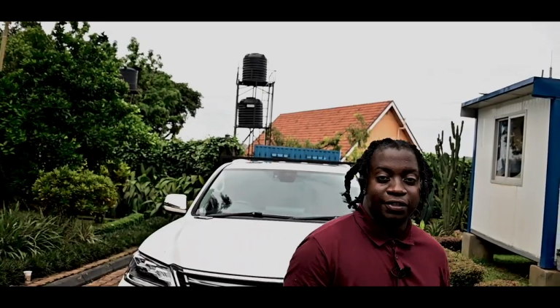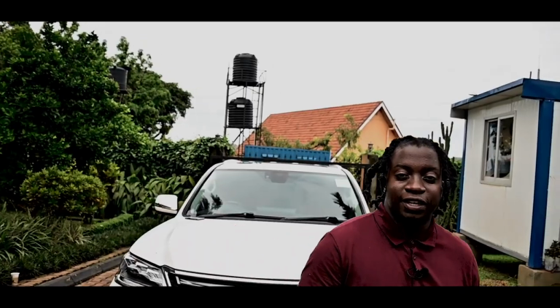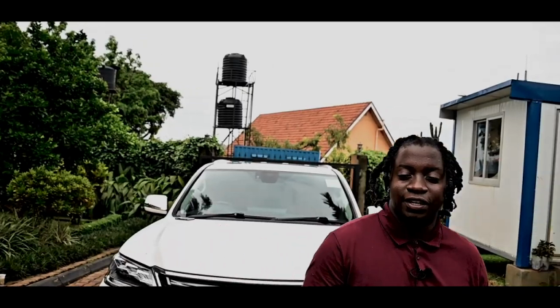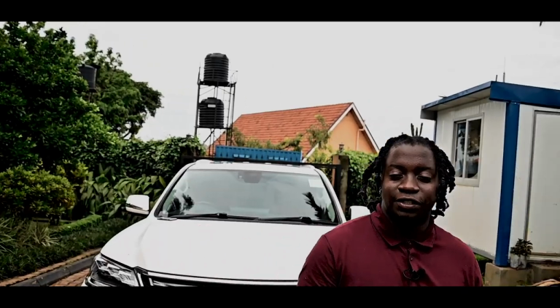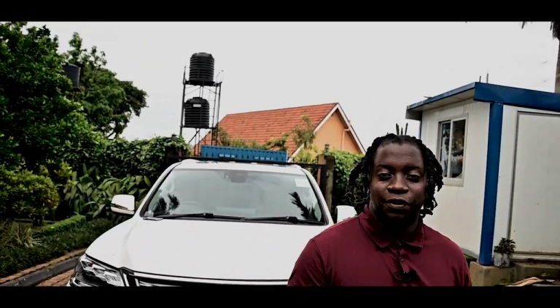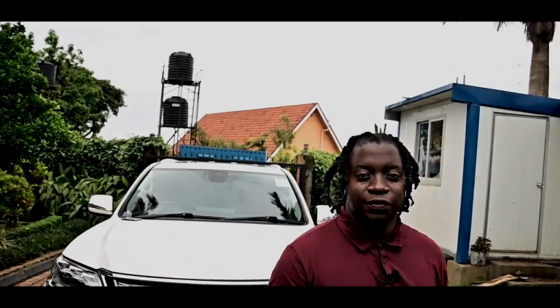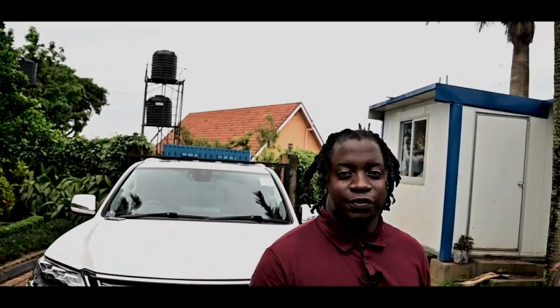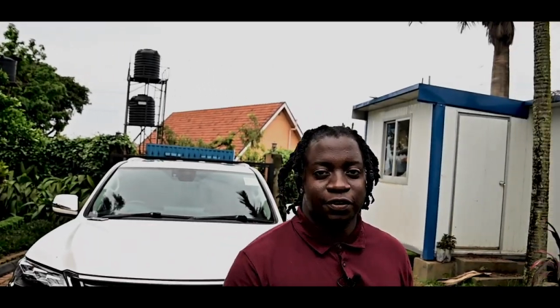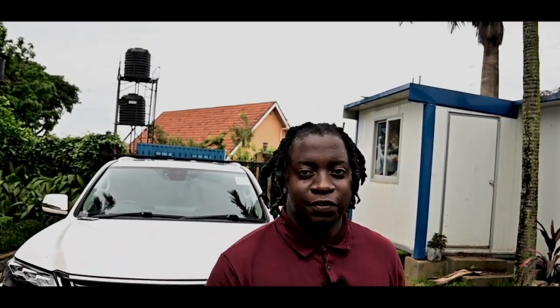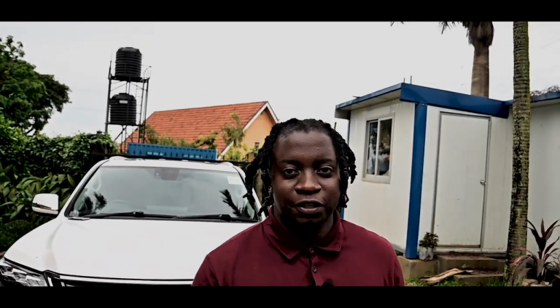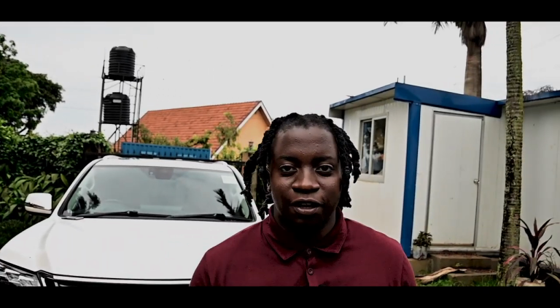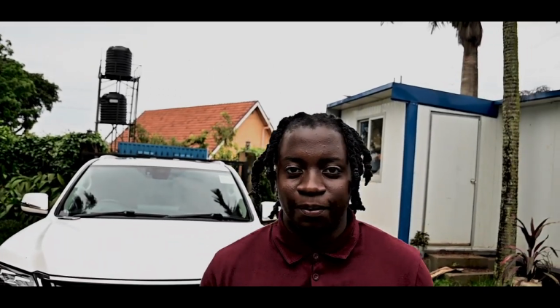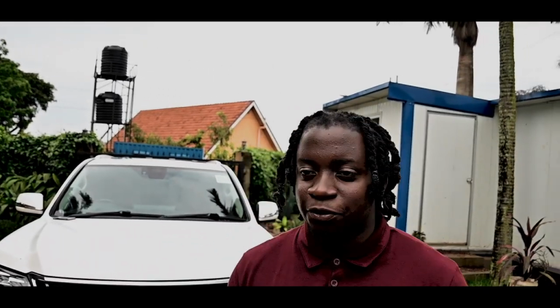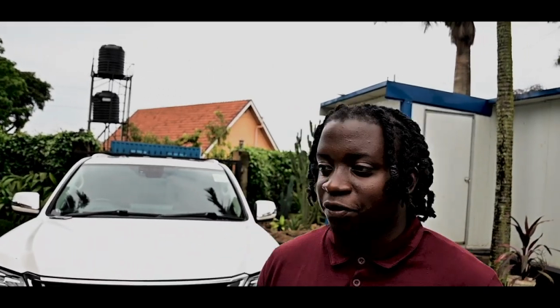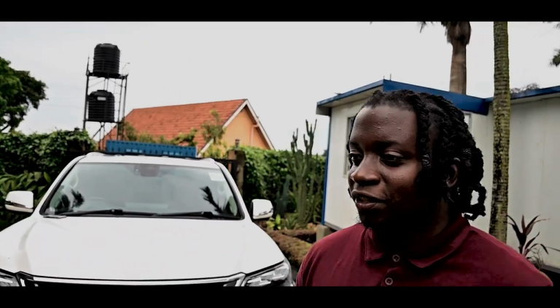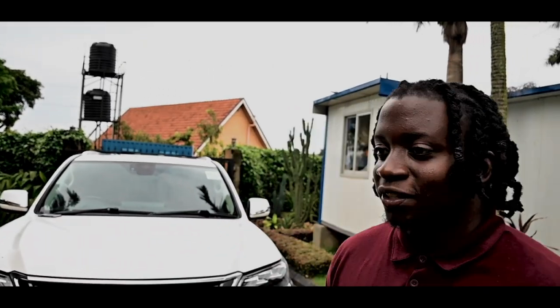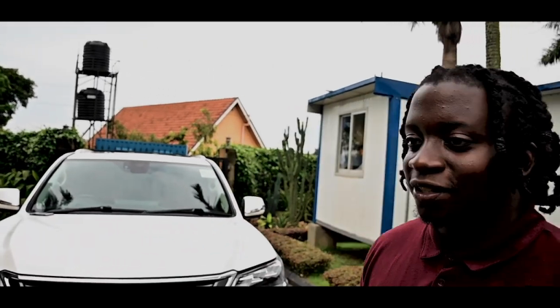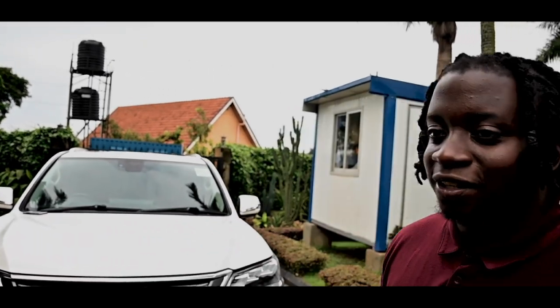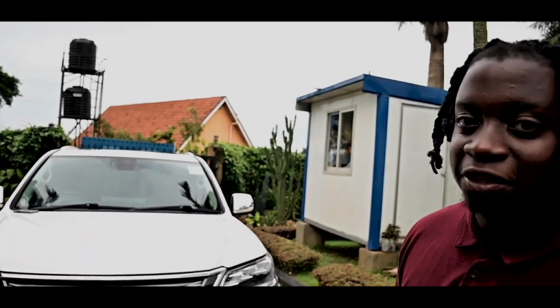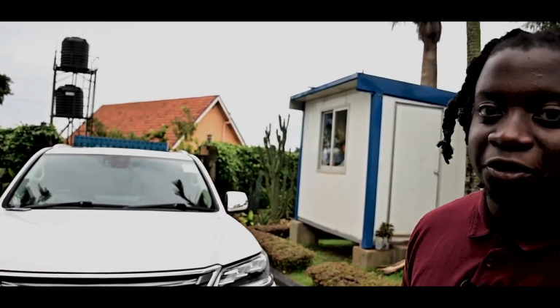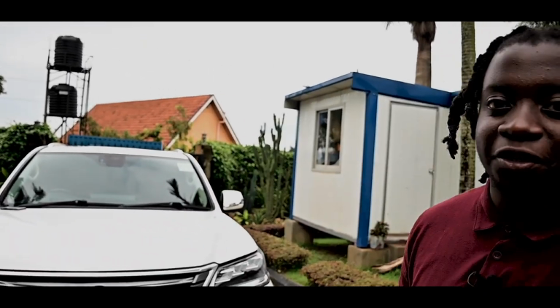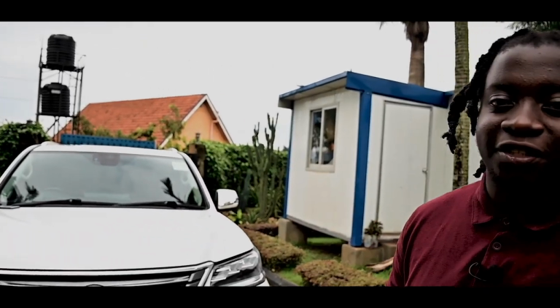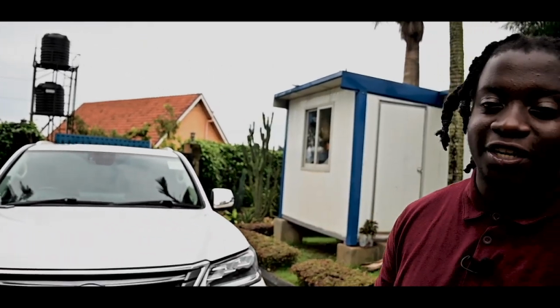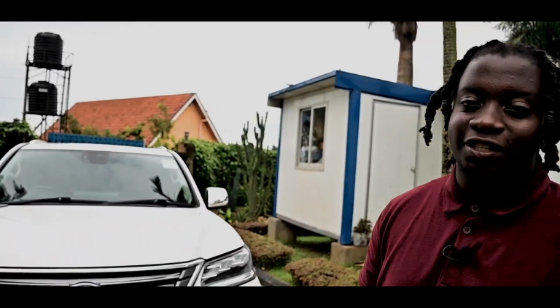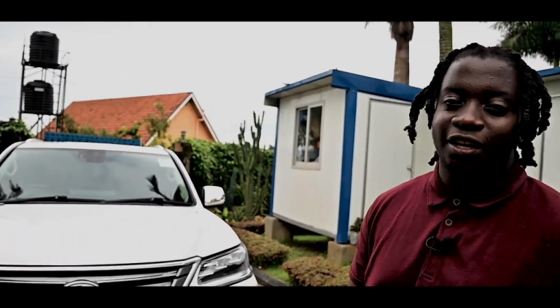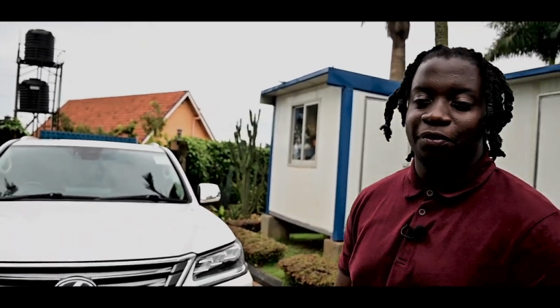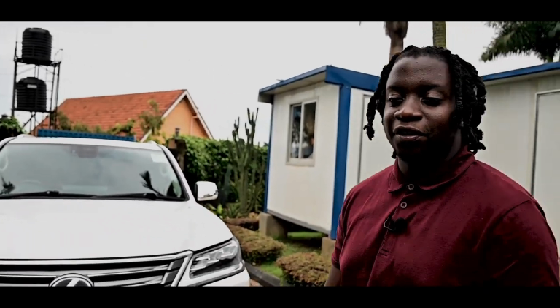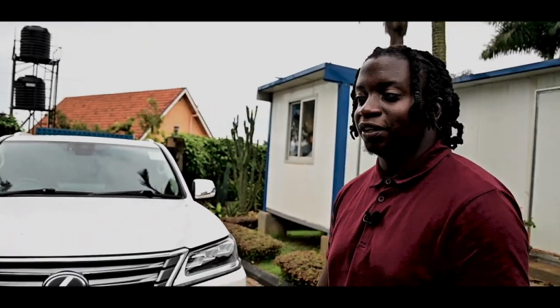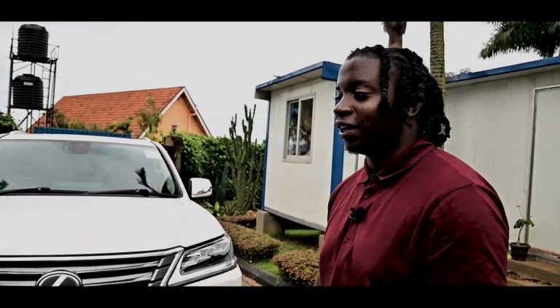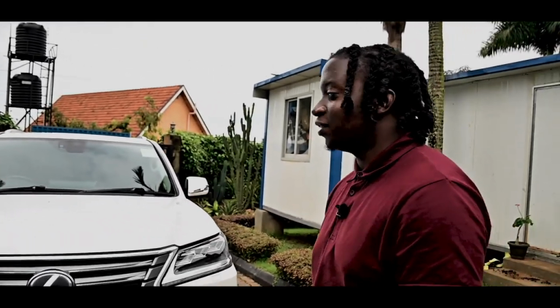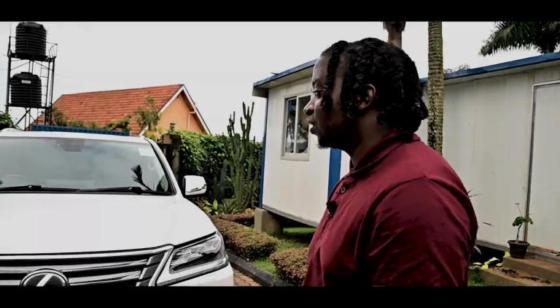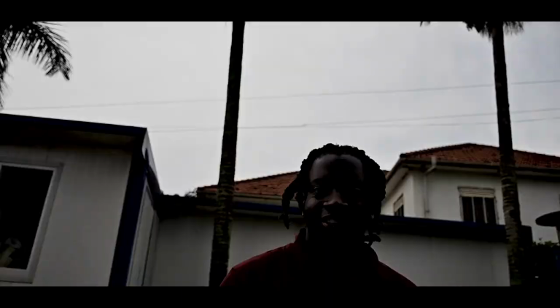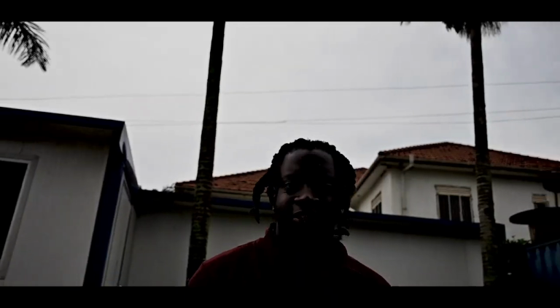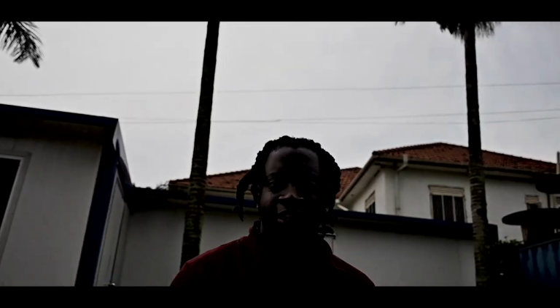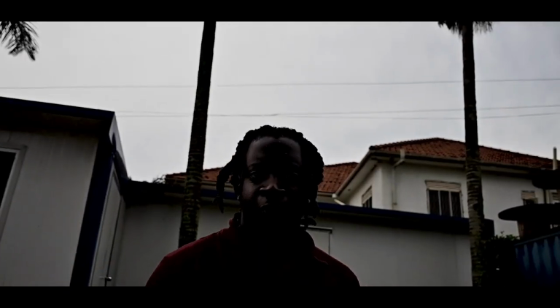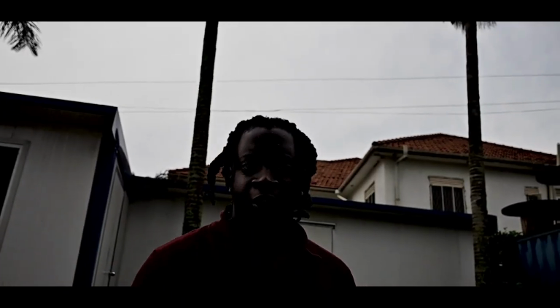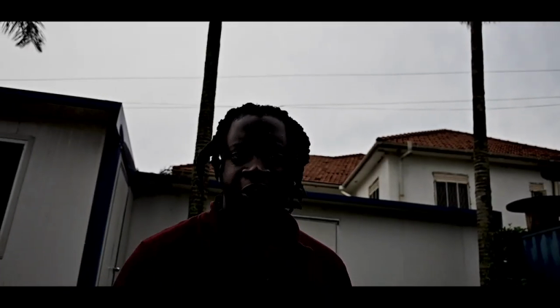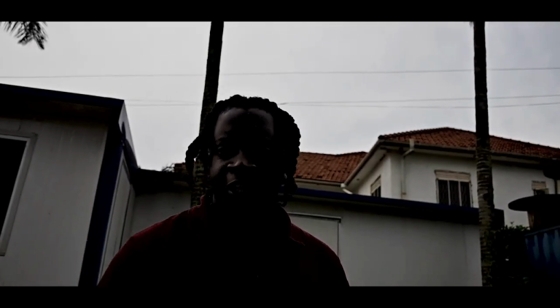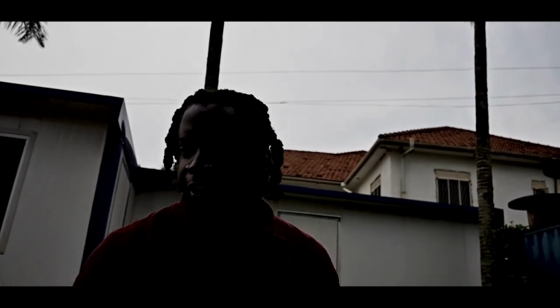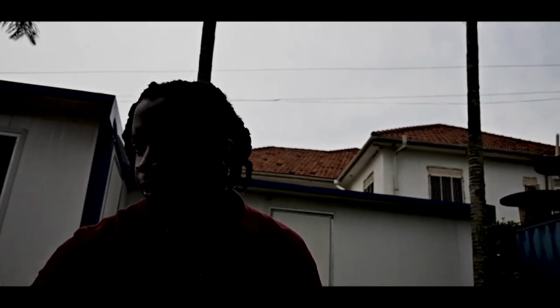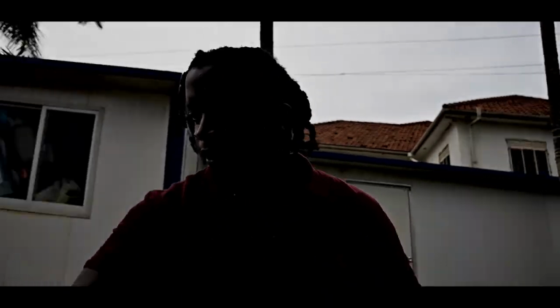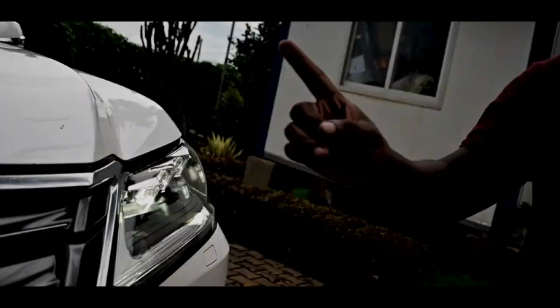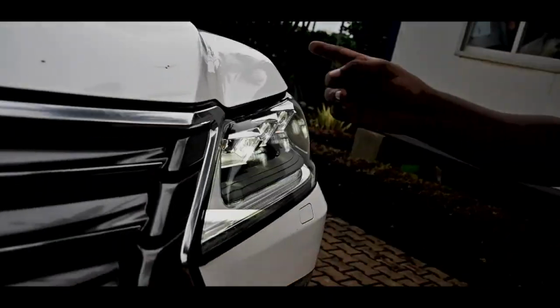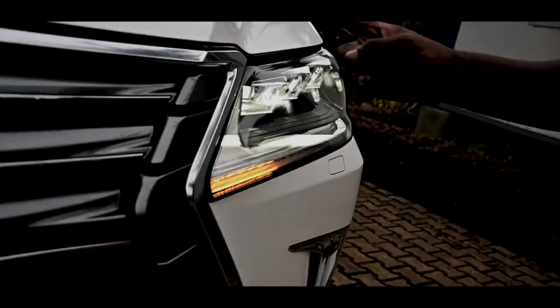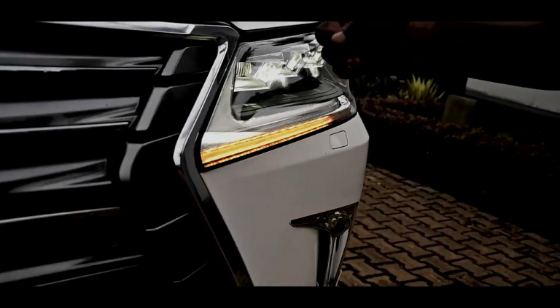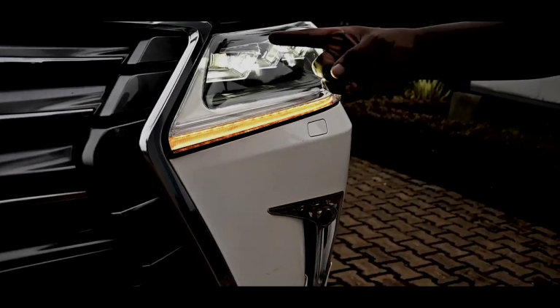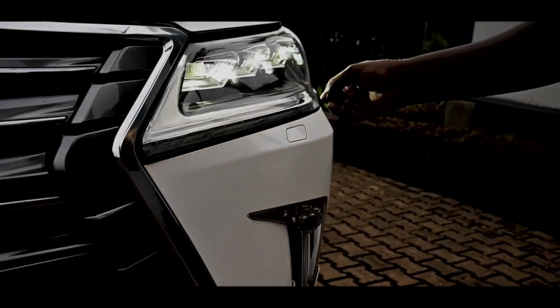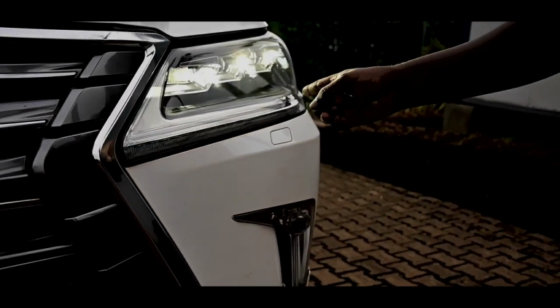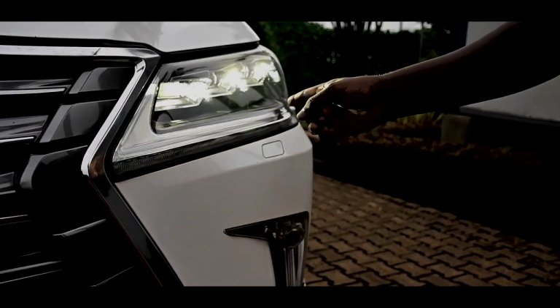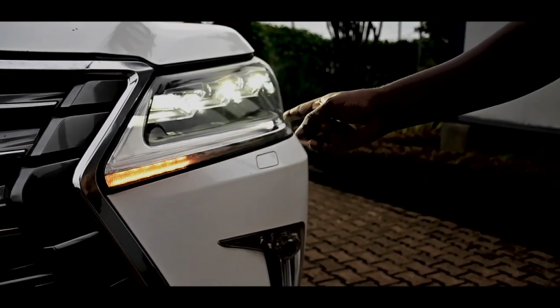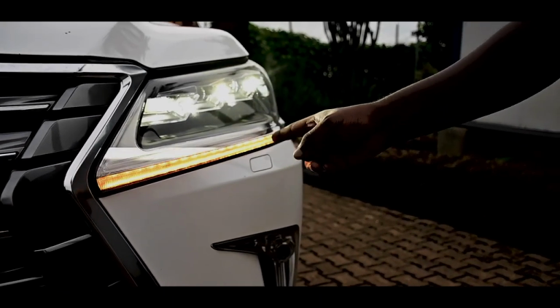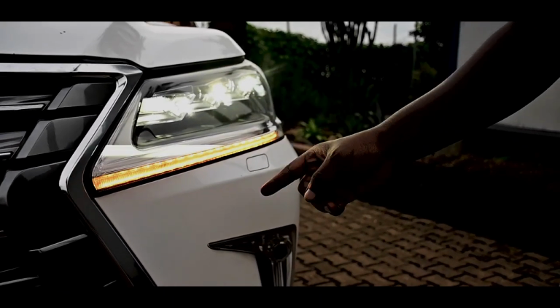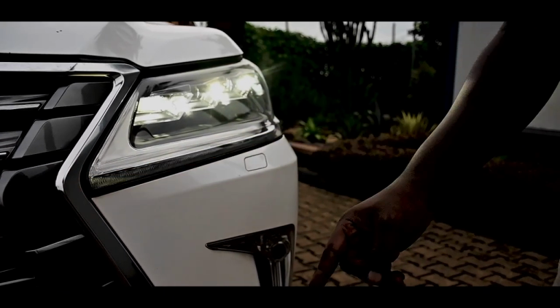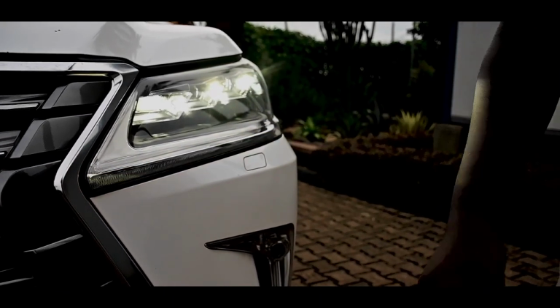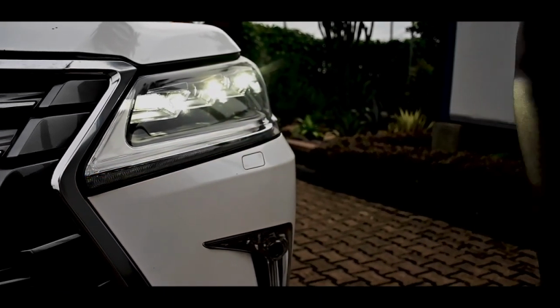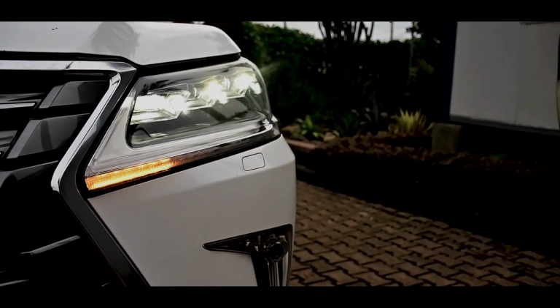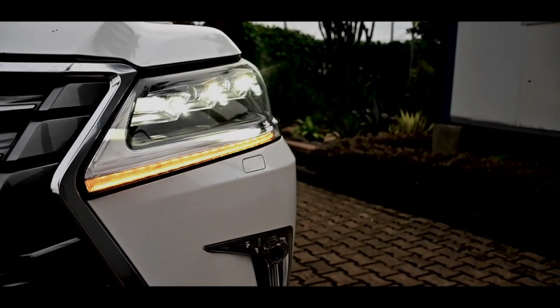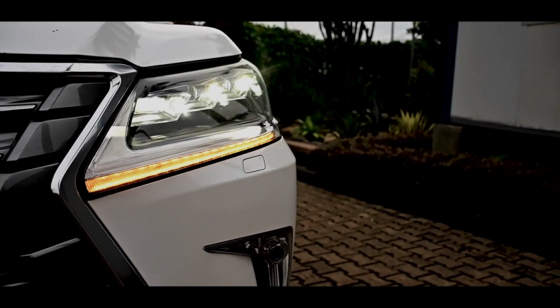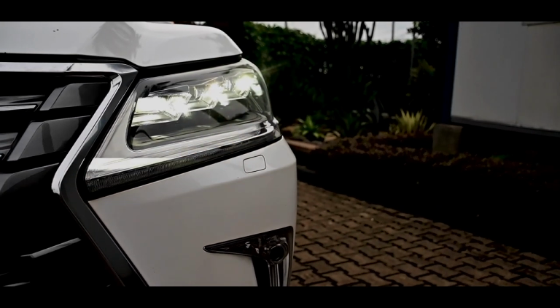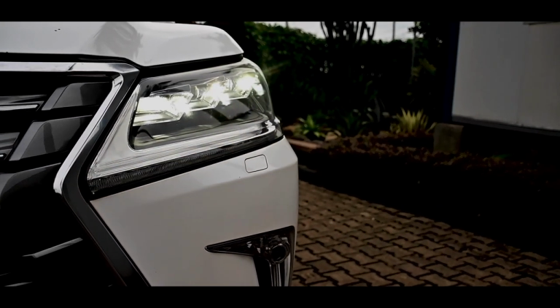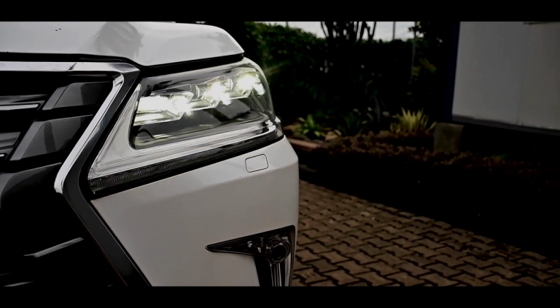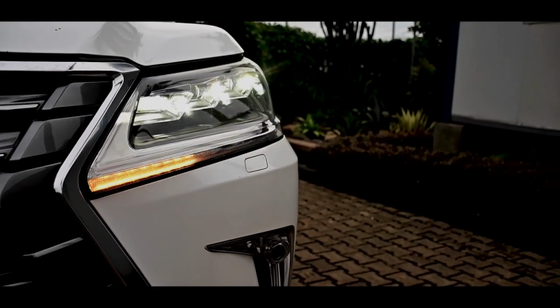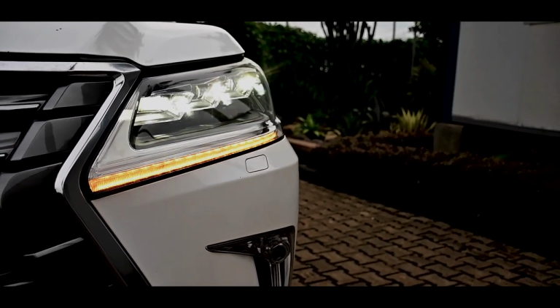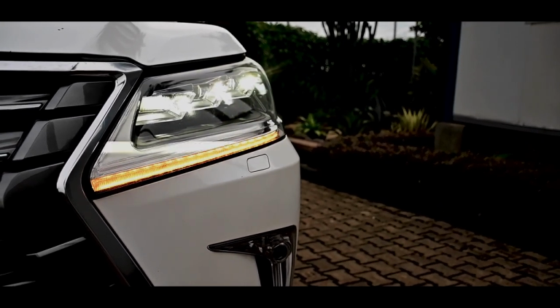This LX570 comes with the signature daytime running lights with the signature L. Watch out — the freaking L!